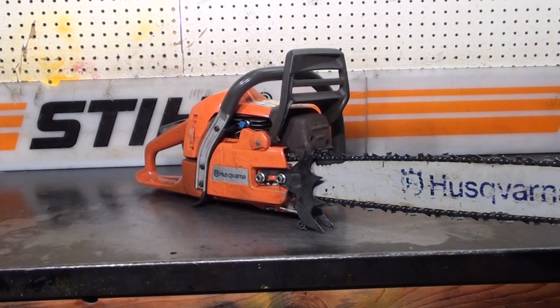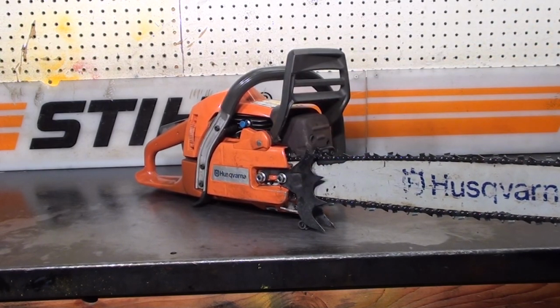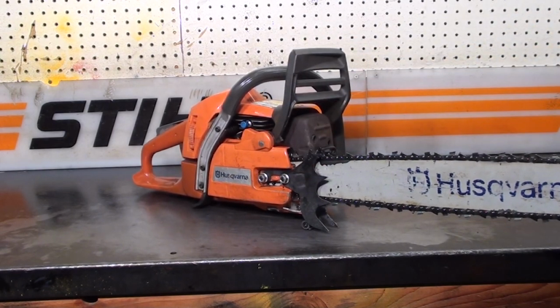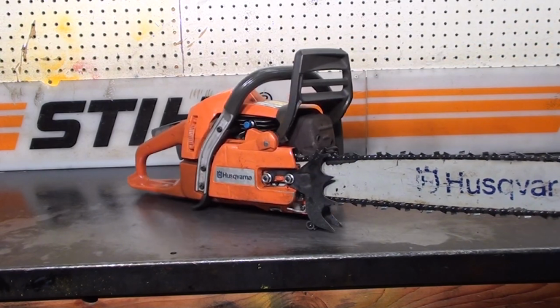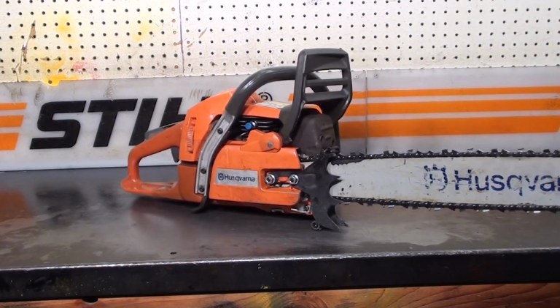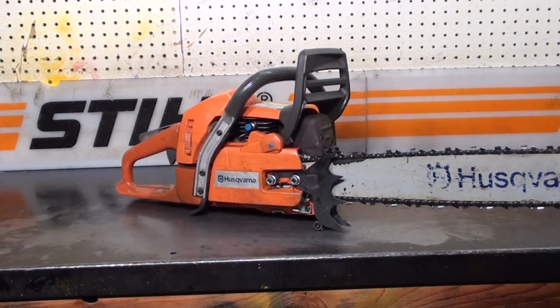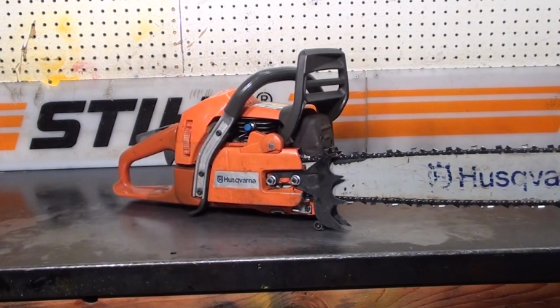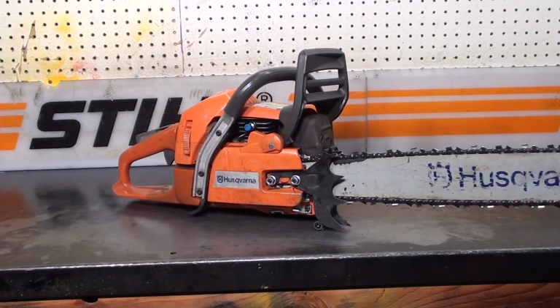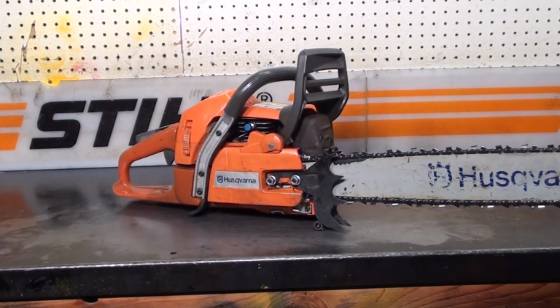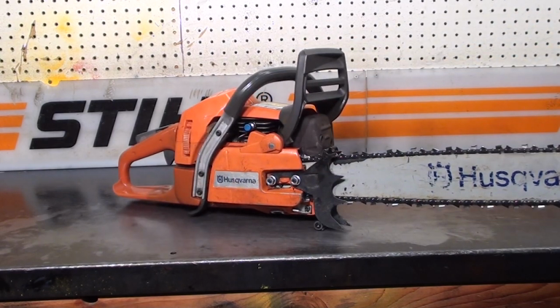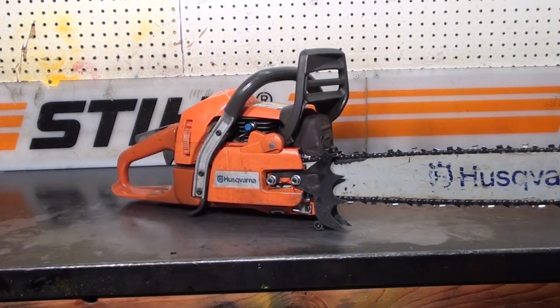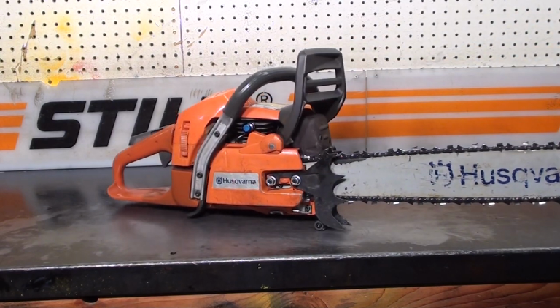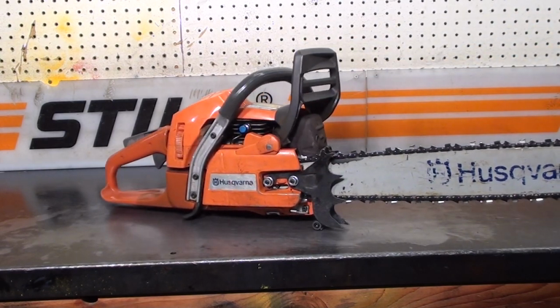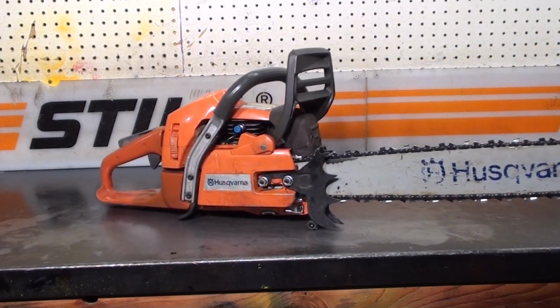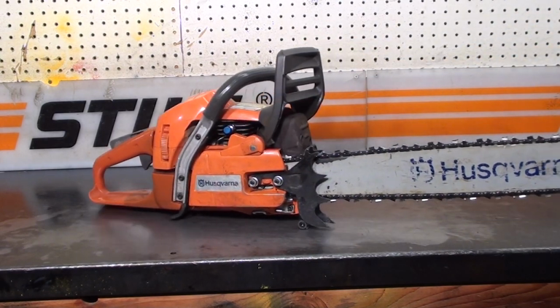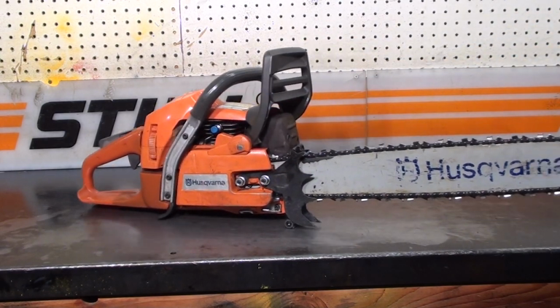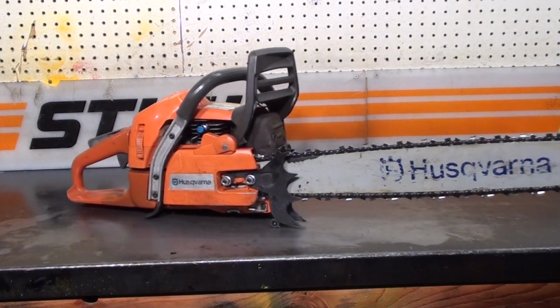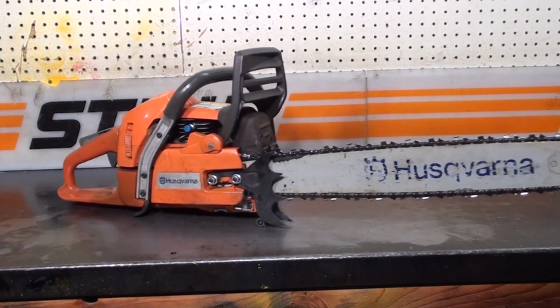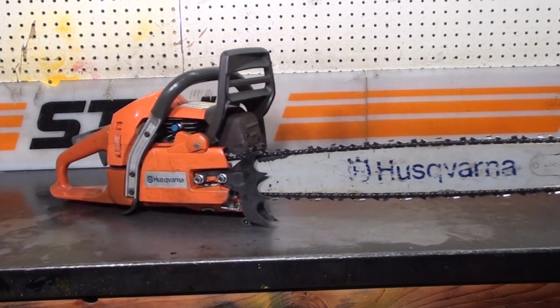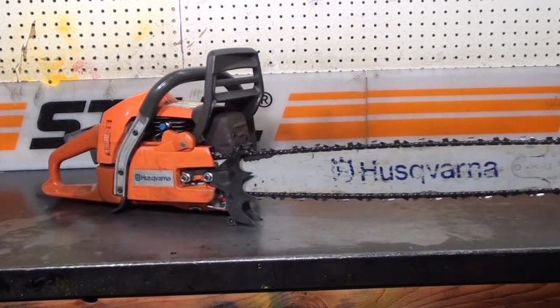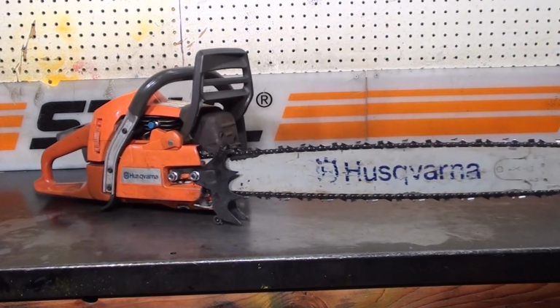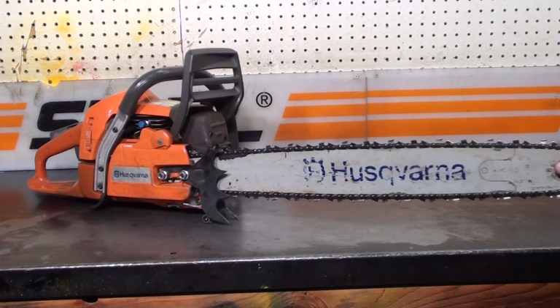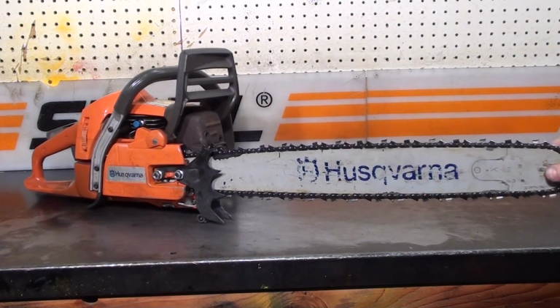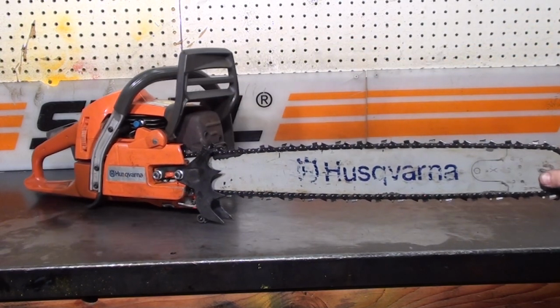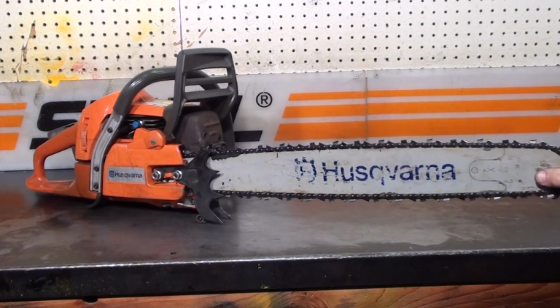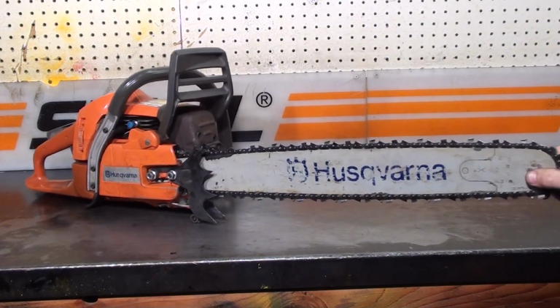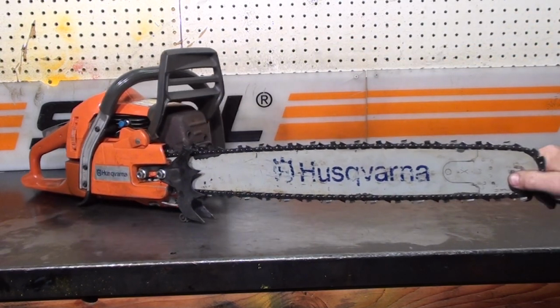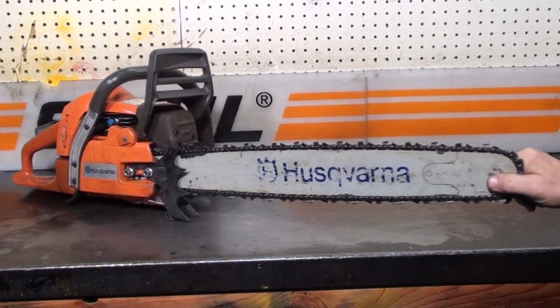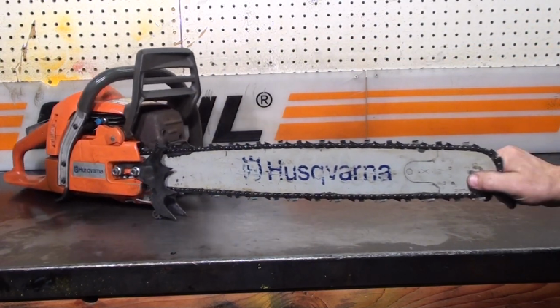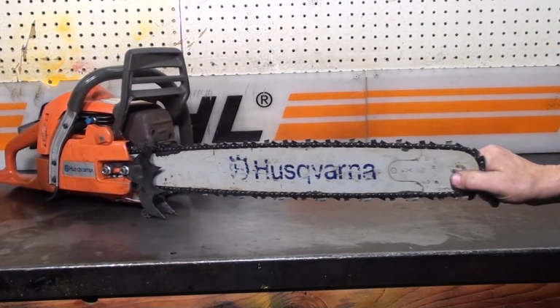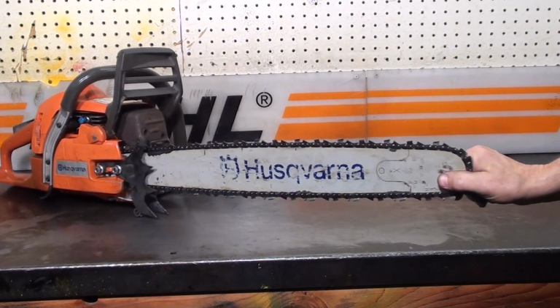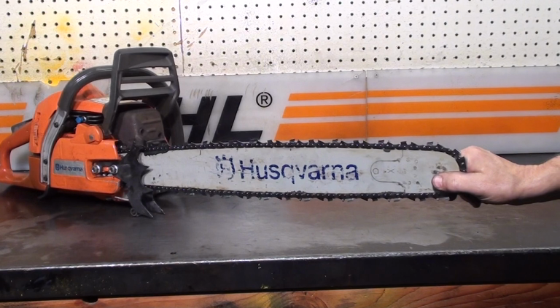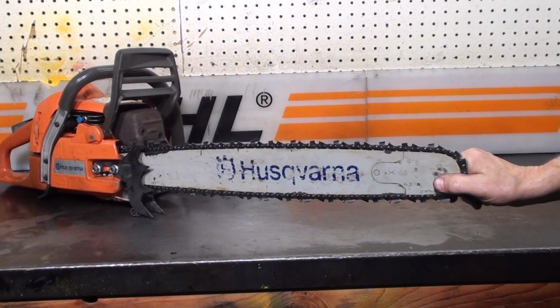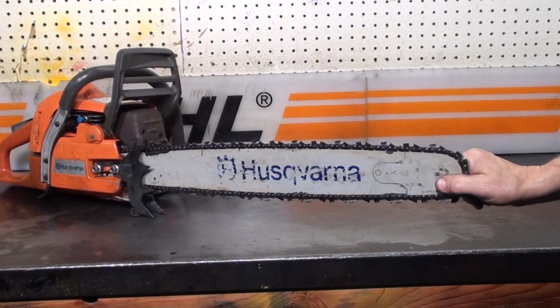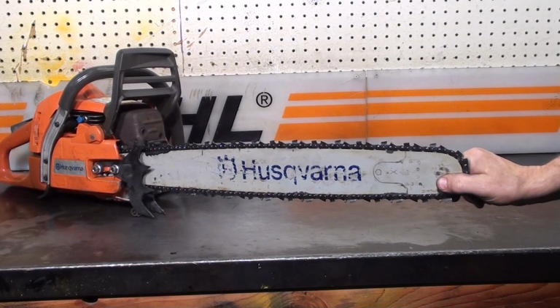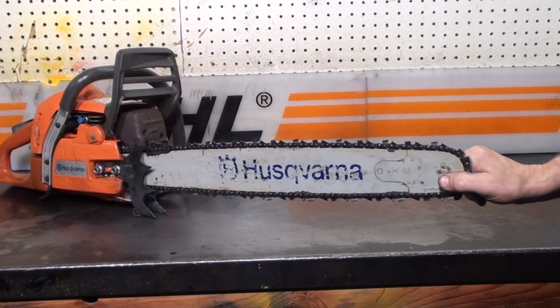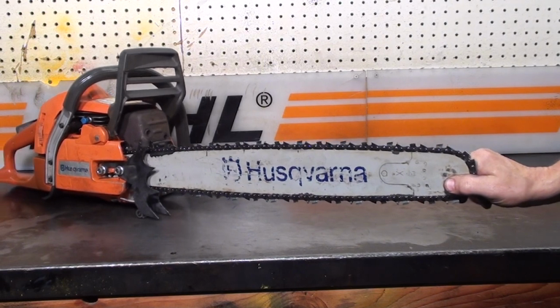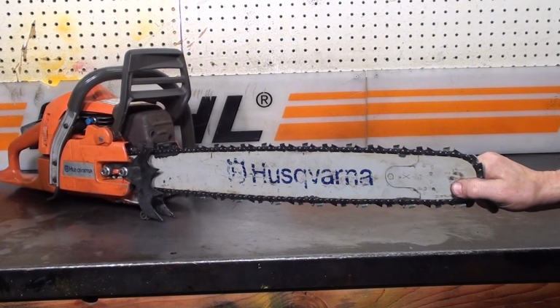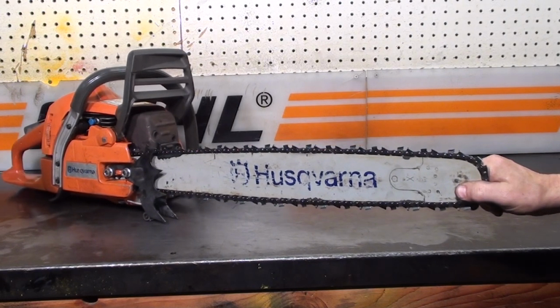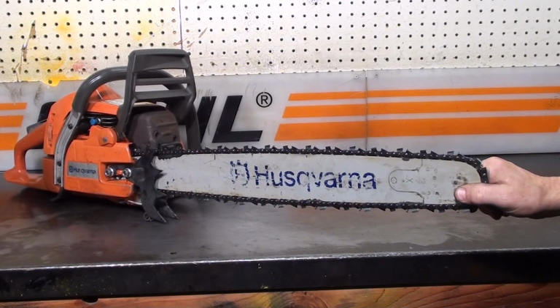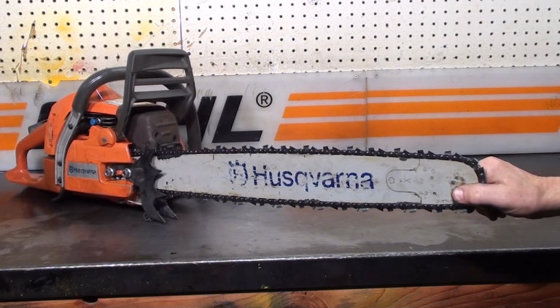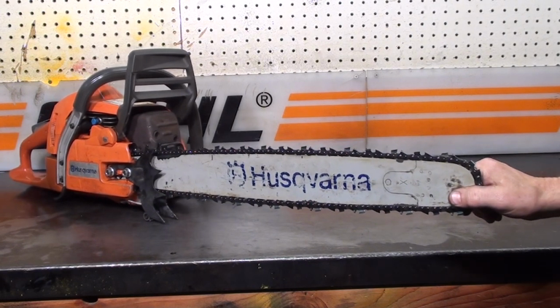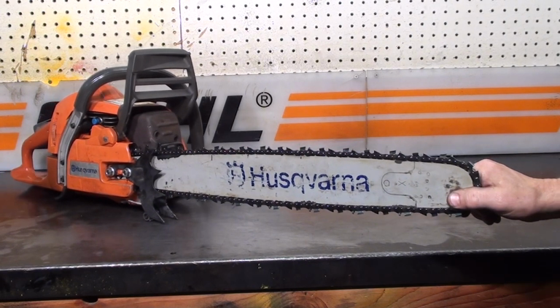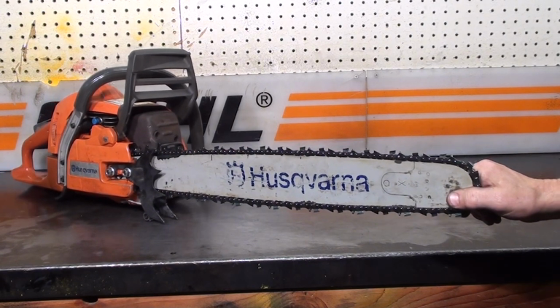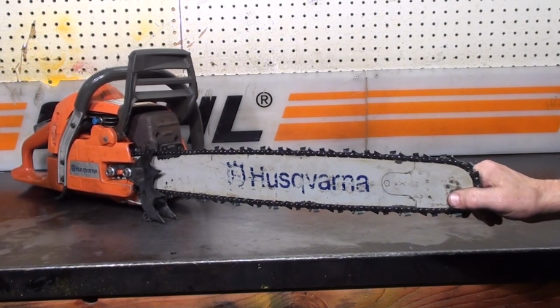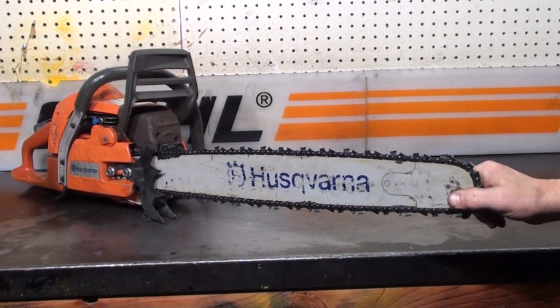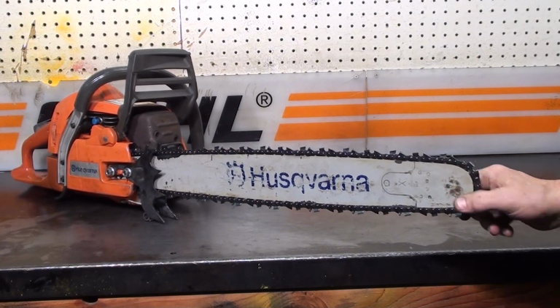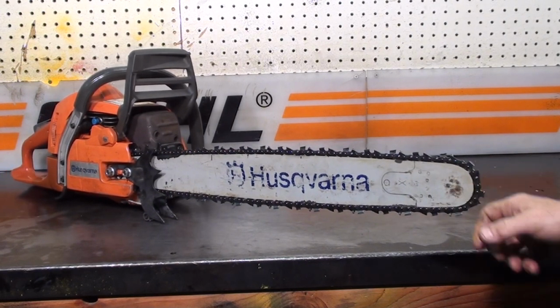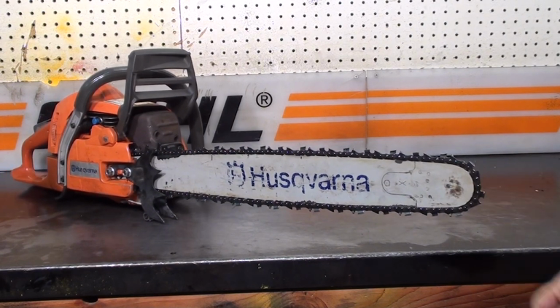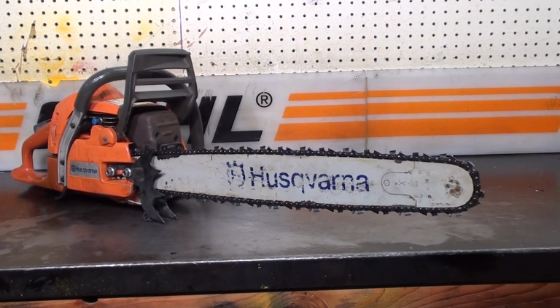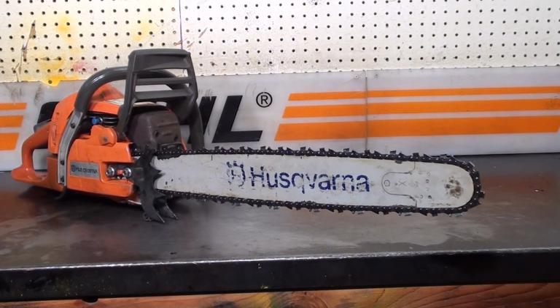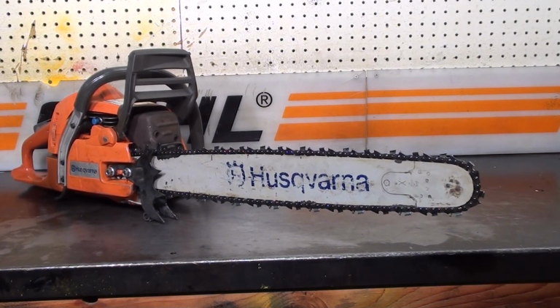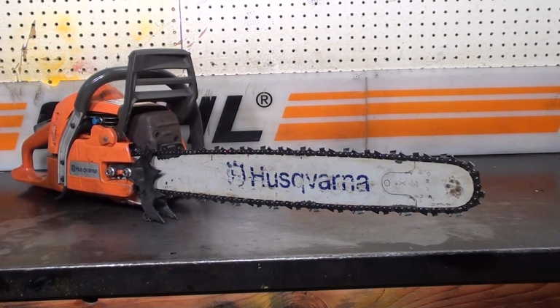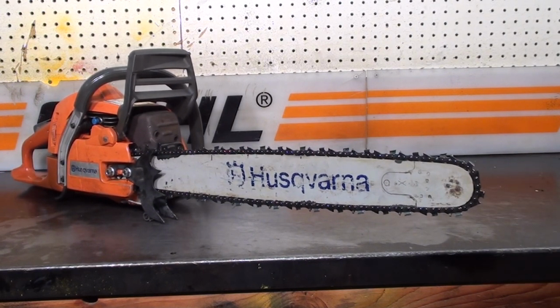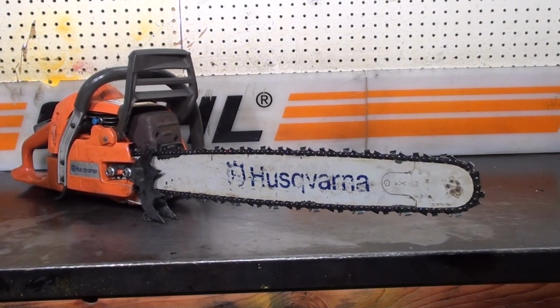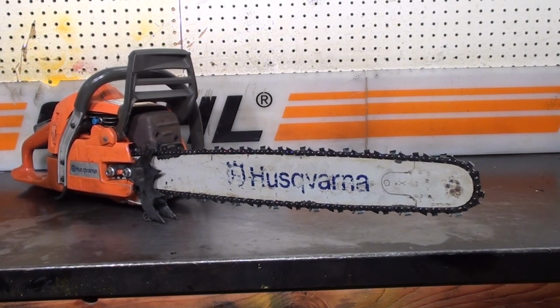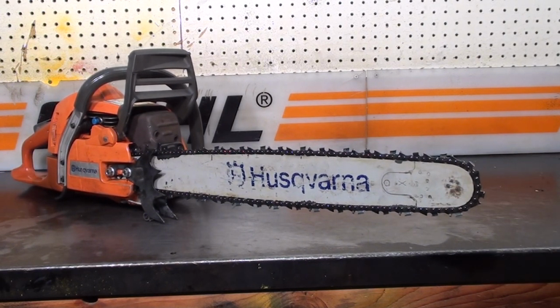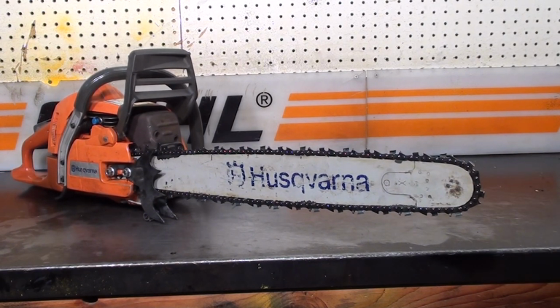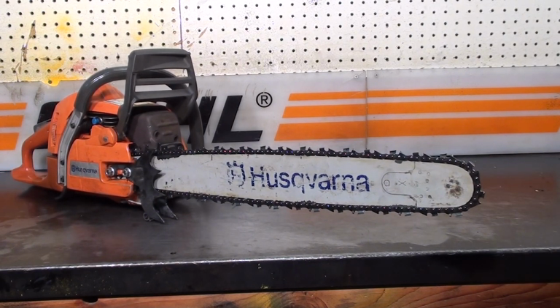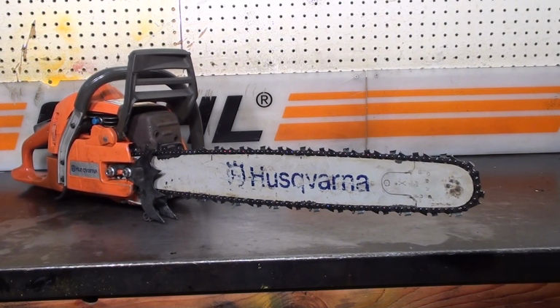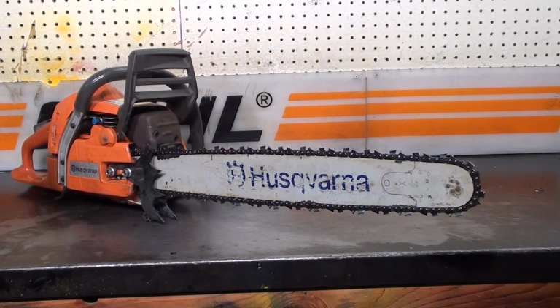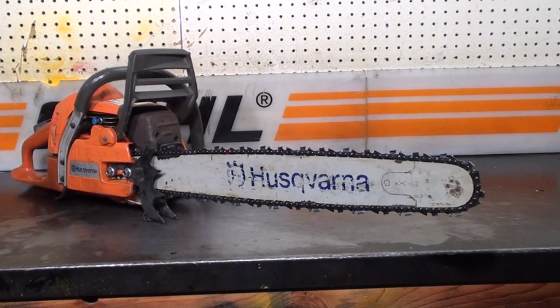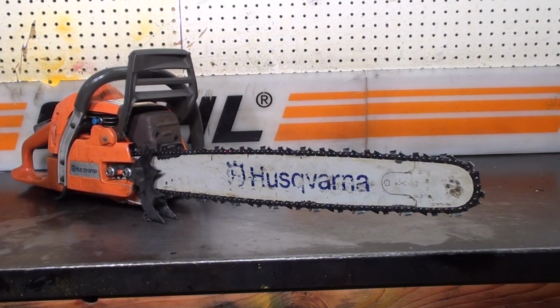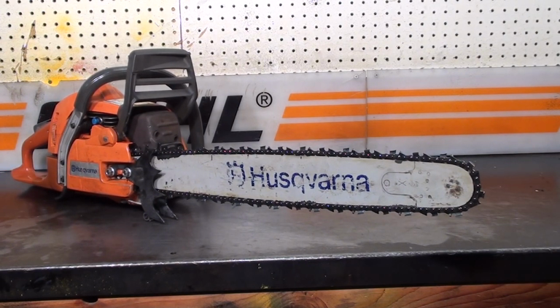Just a very nice saw if you're cutting a lot of production firewood. If you'd like to purchase this saw, give the chainsaw guy a call.